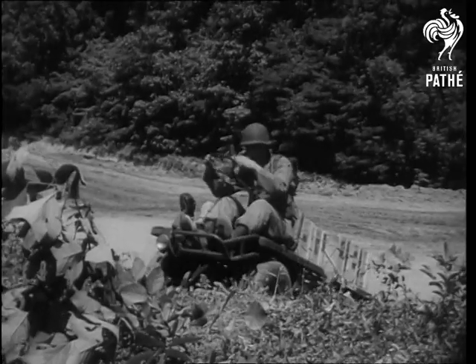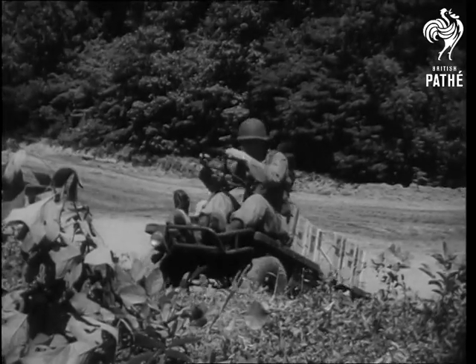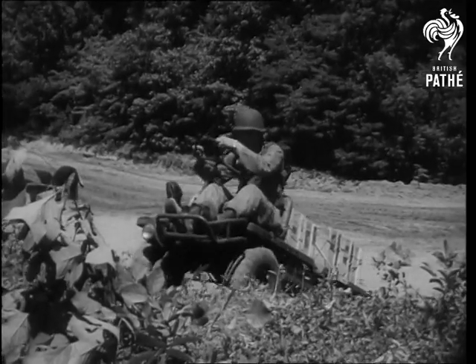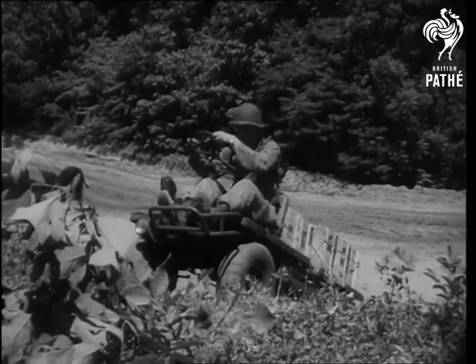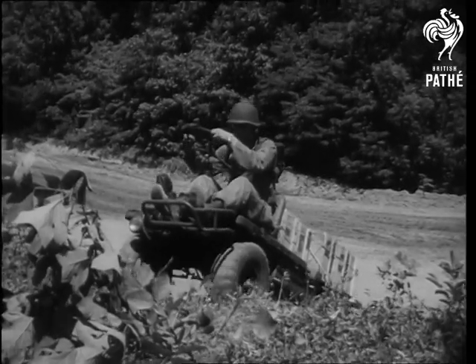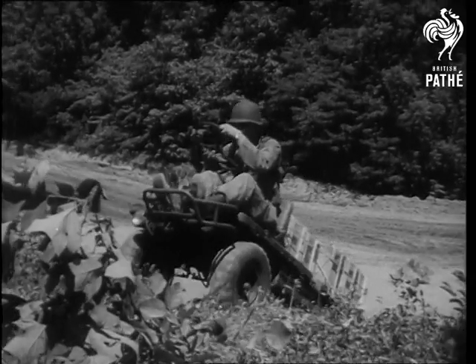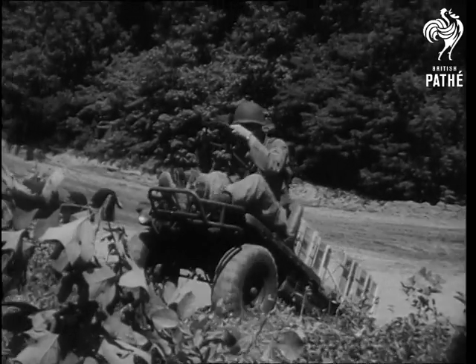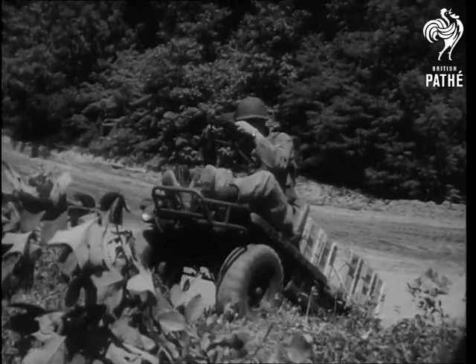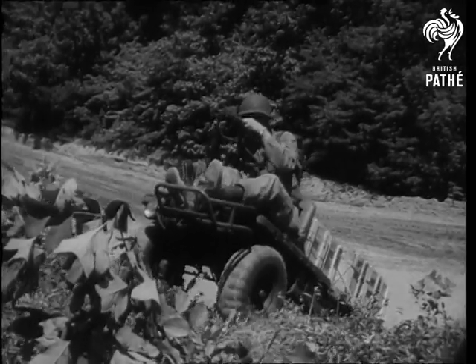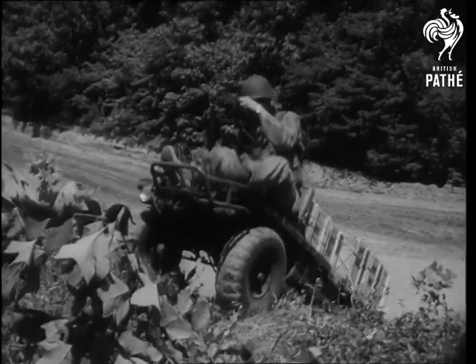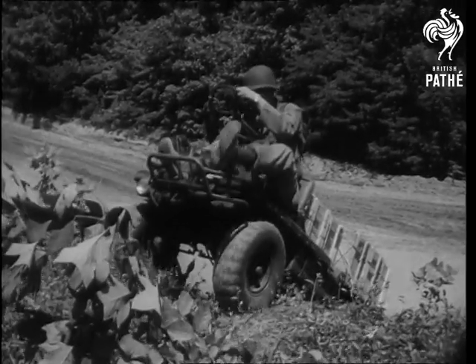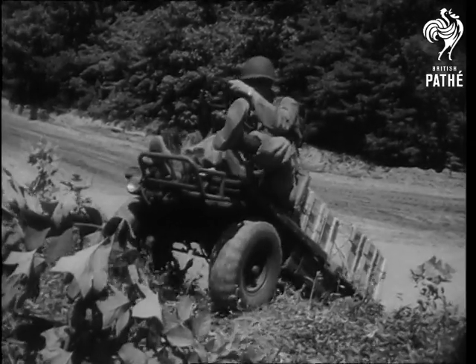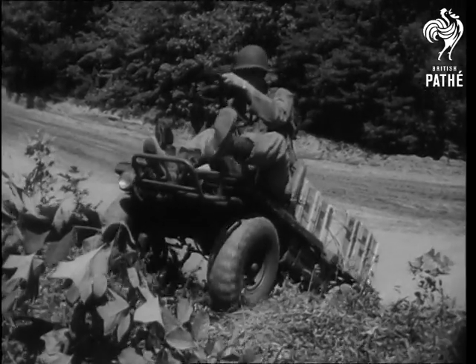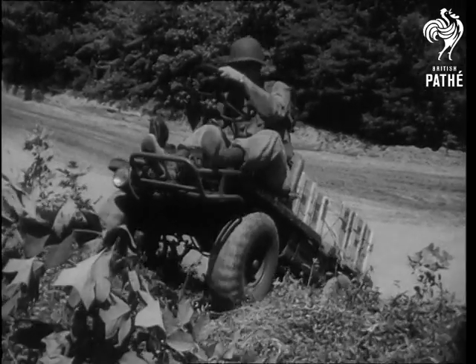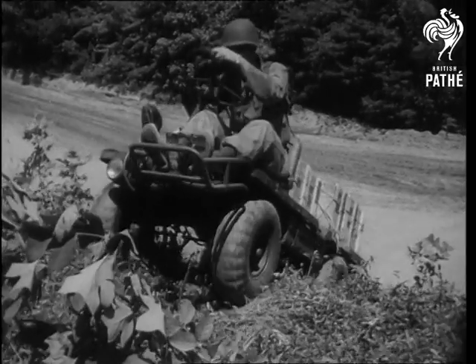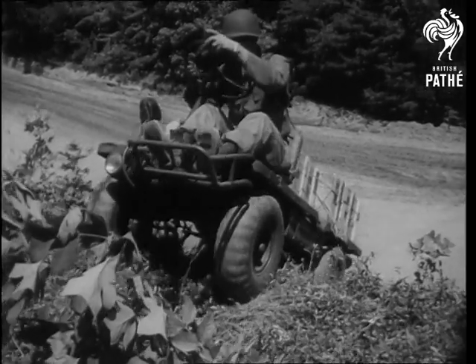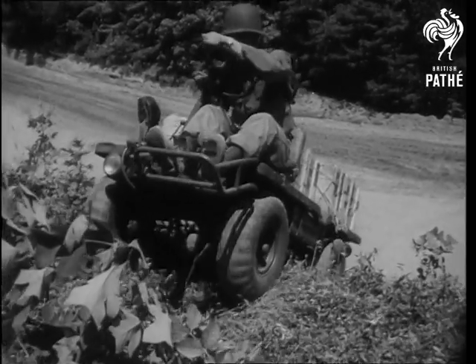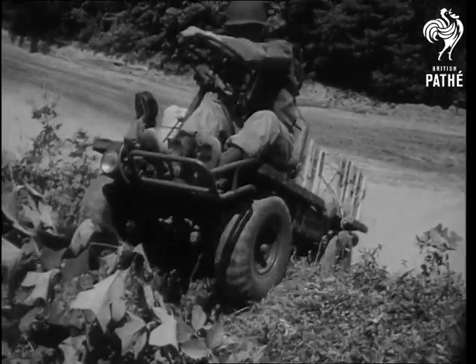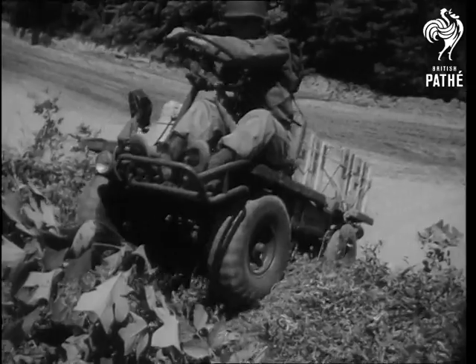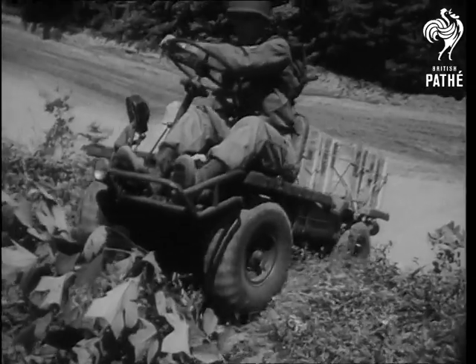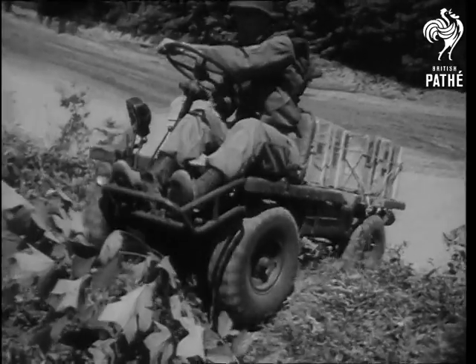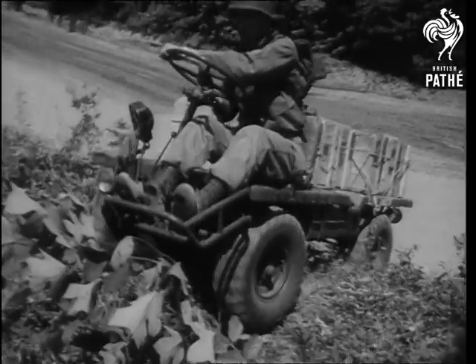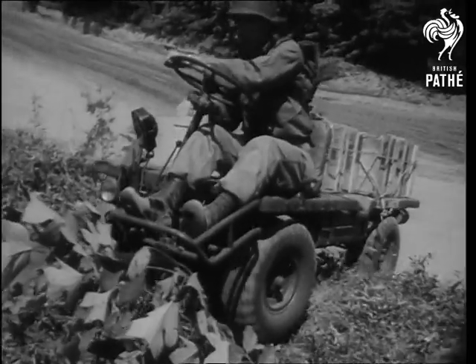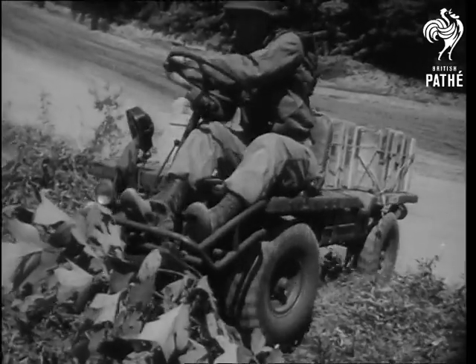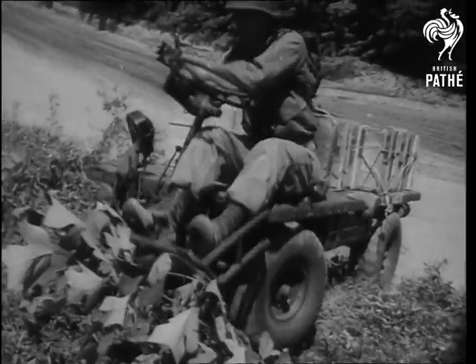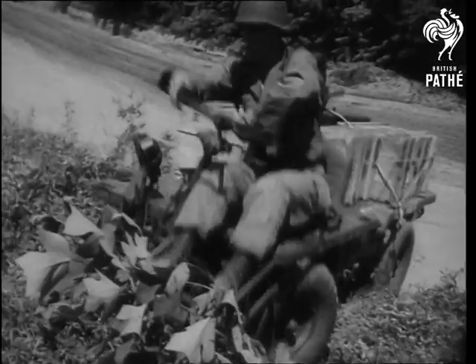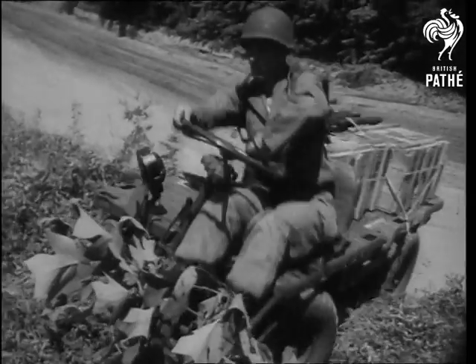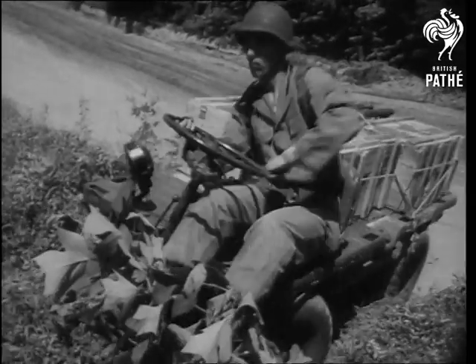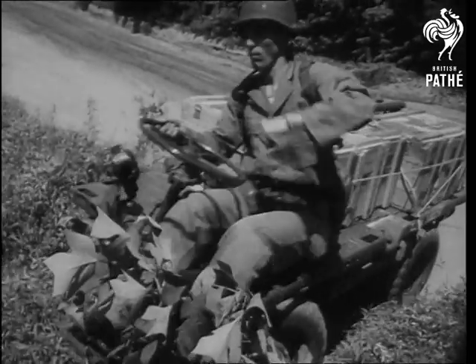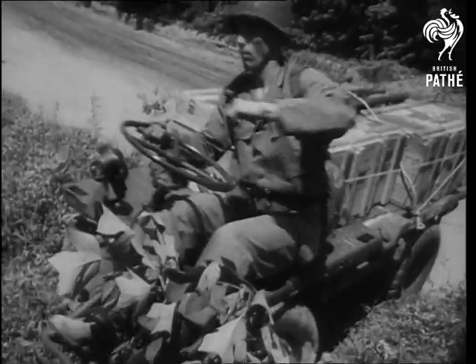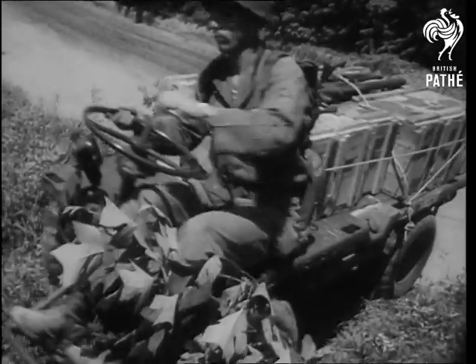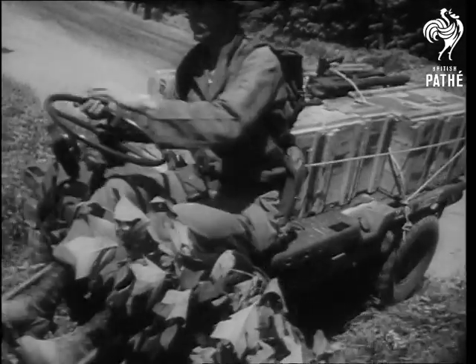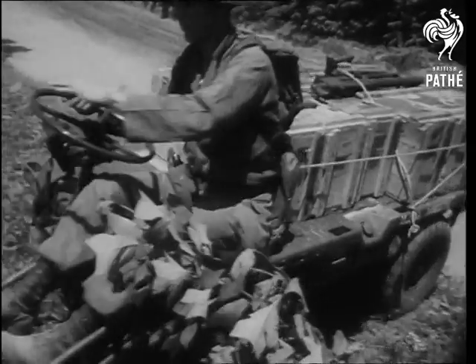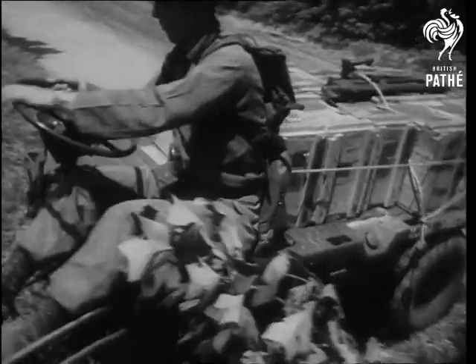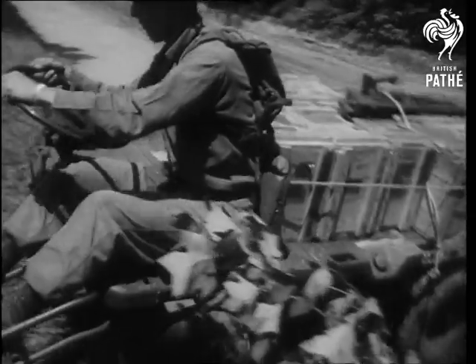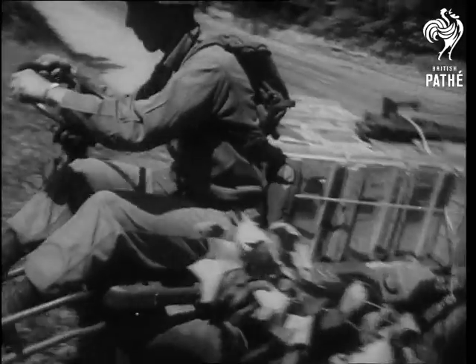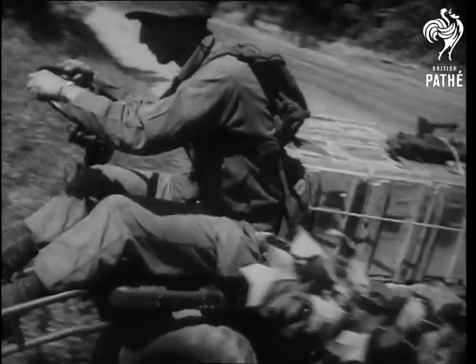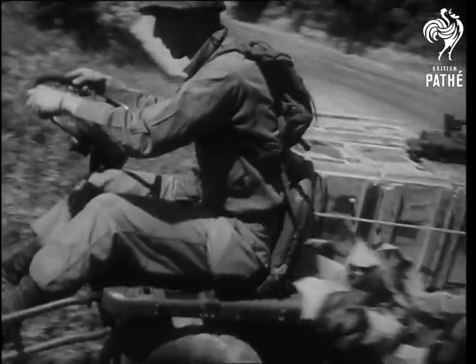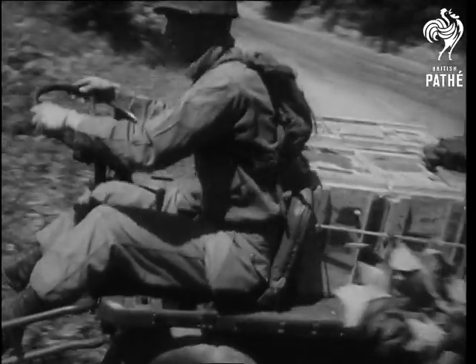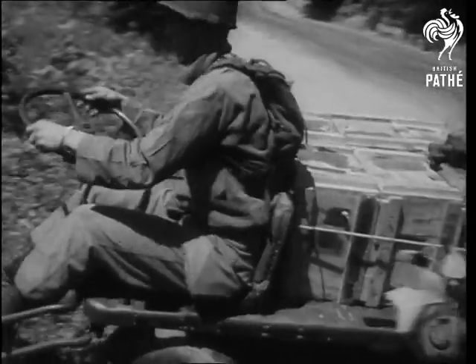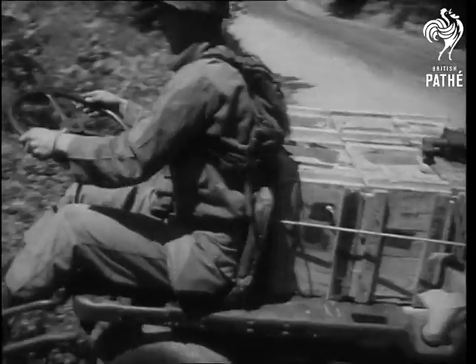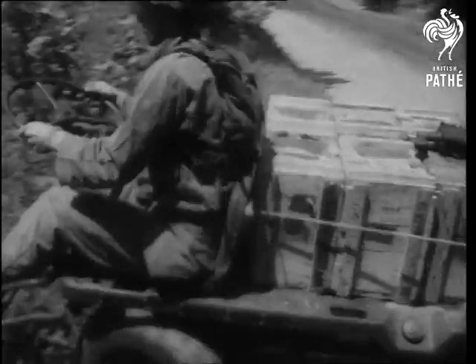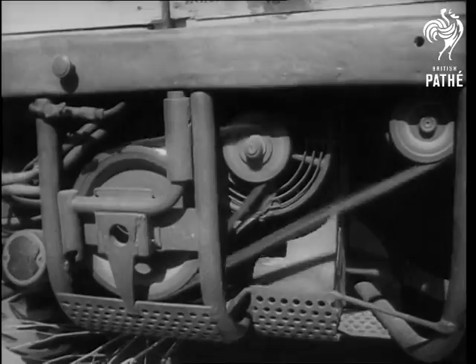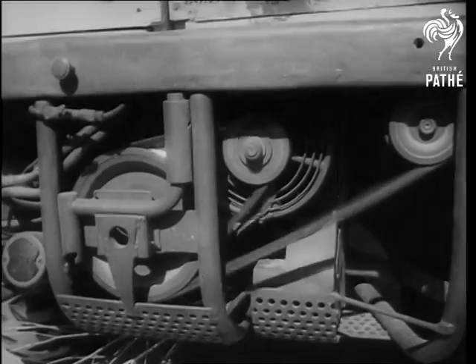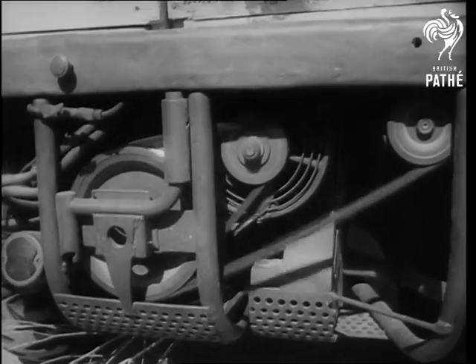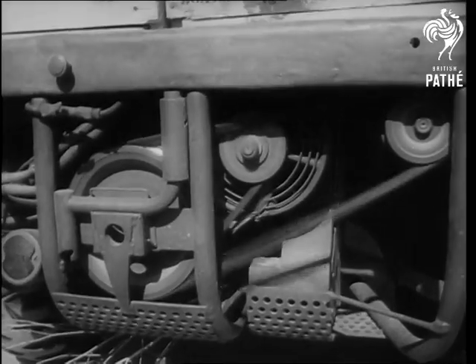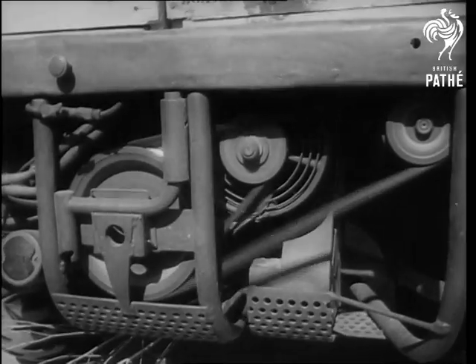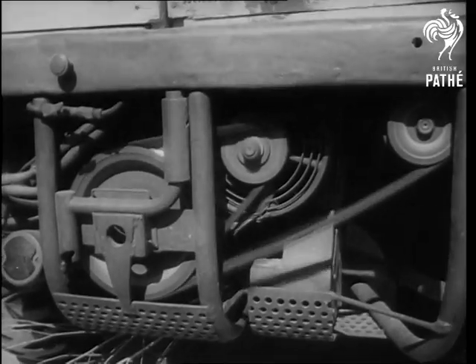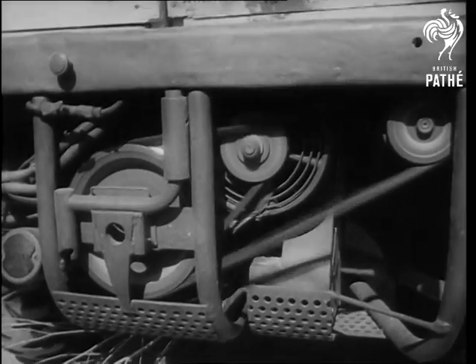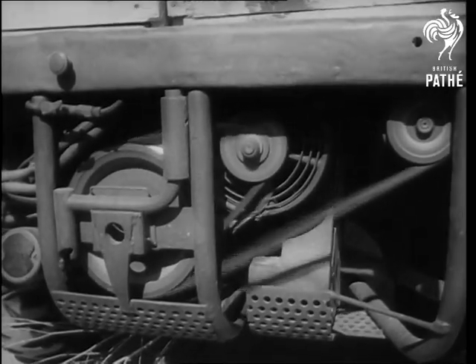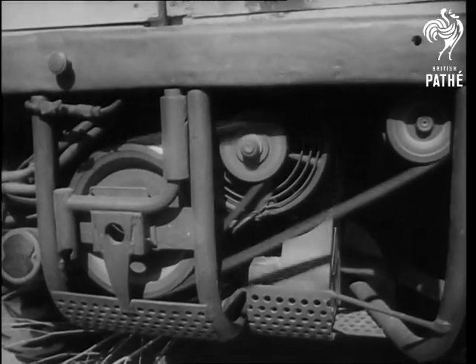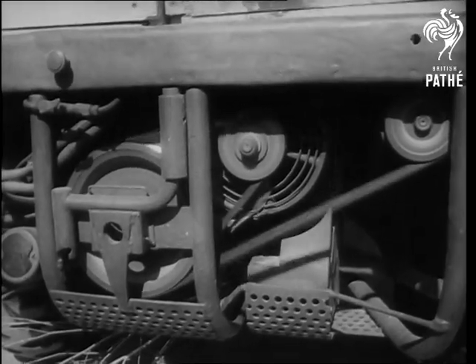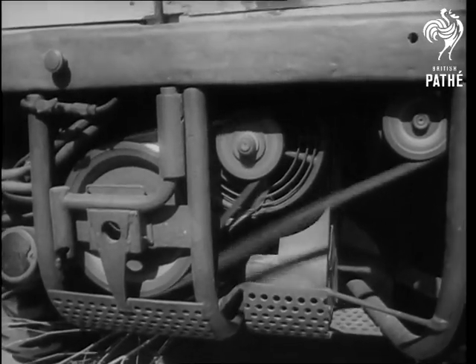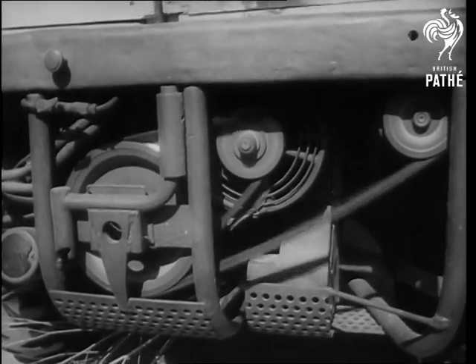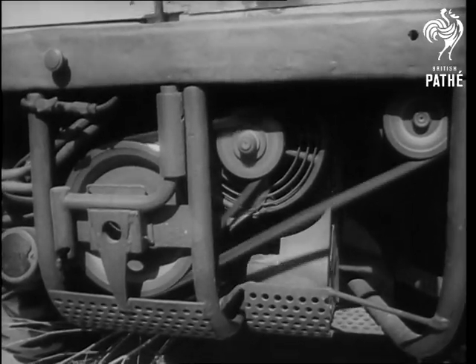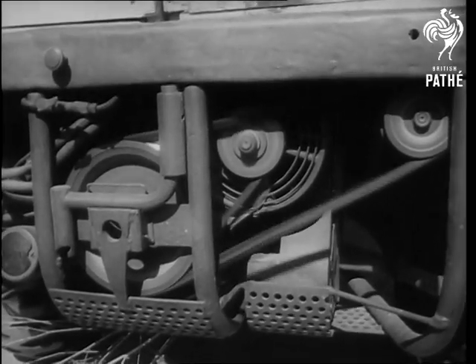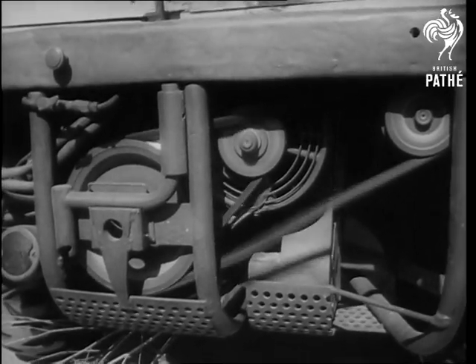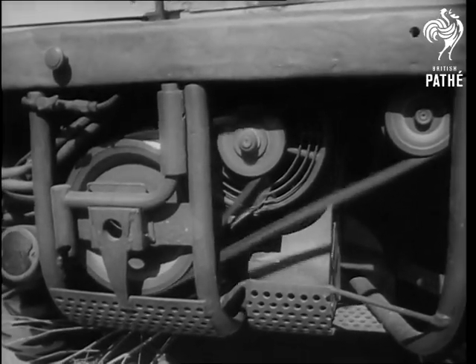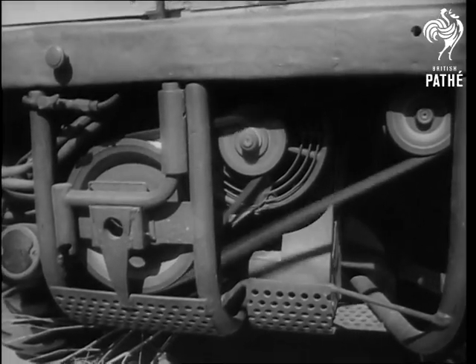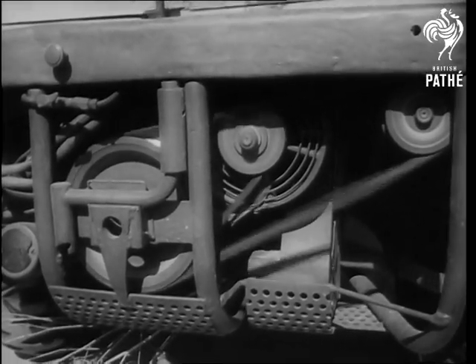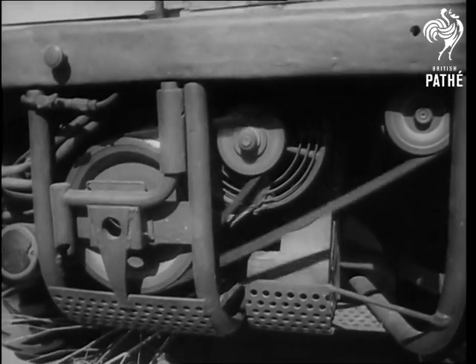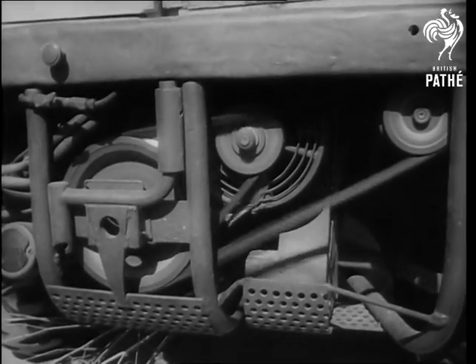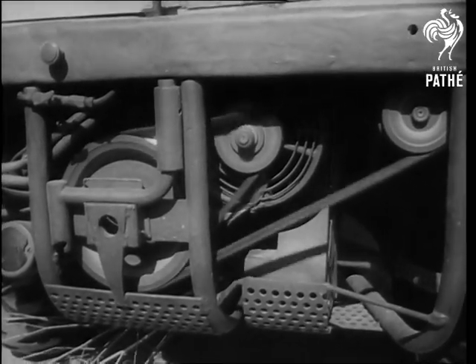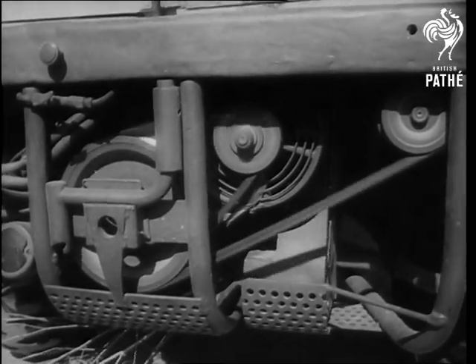Over terrain fit only for mules, the new vehicle totes a half-ton of supplies, powered by a compact but rugged engine.